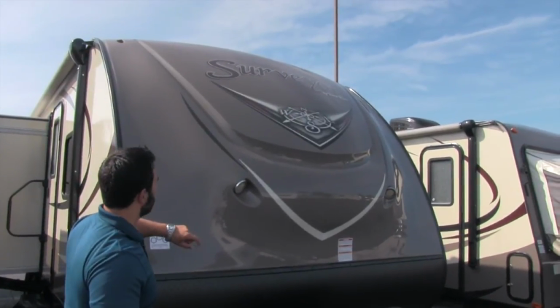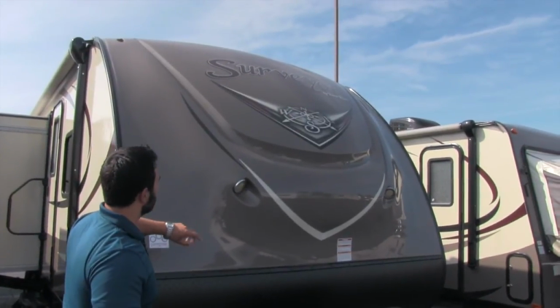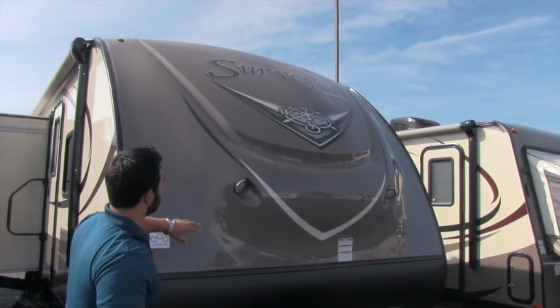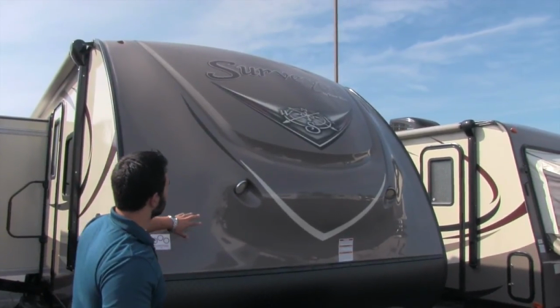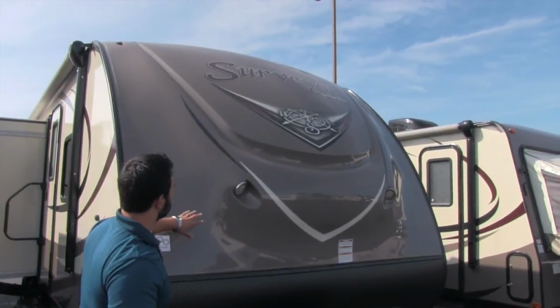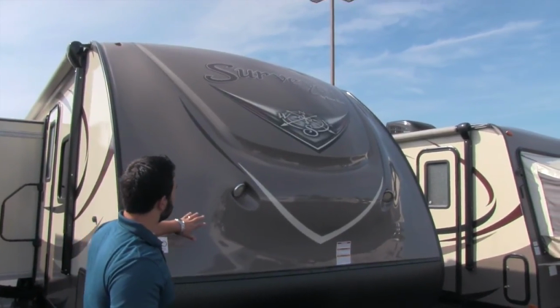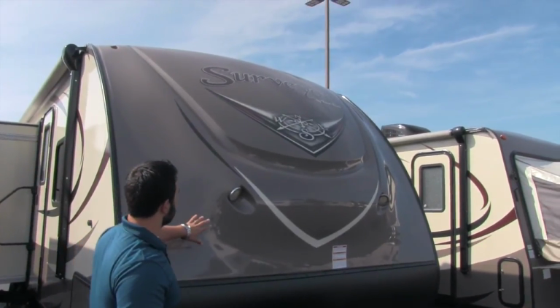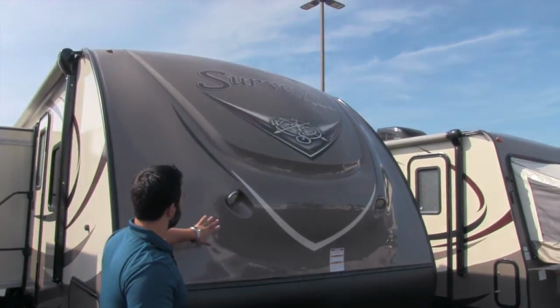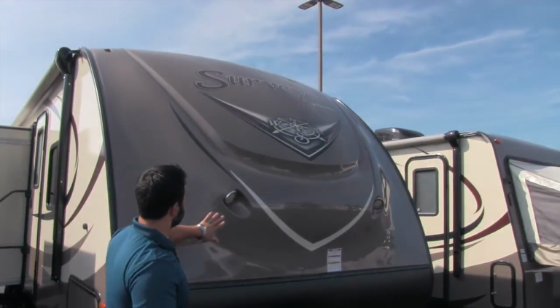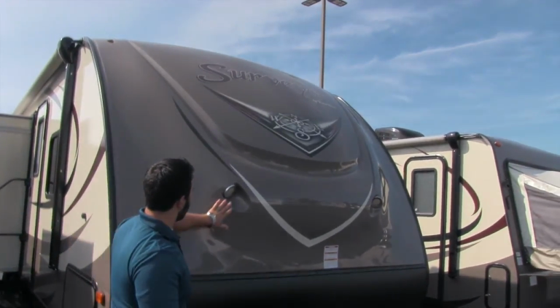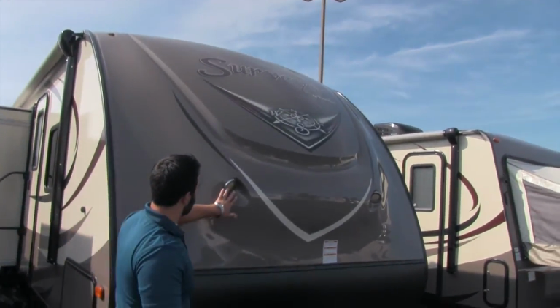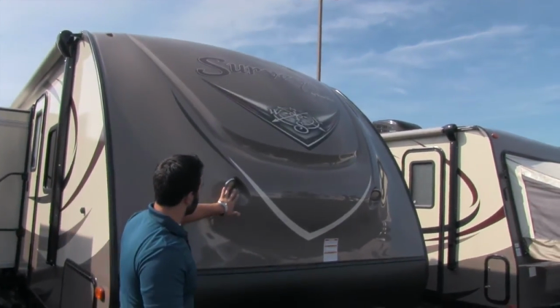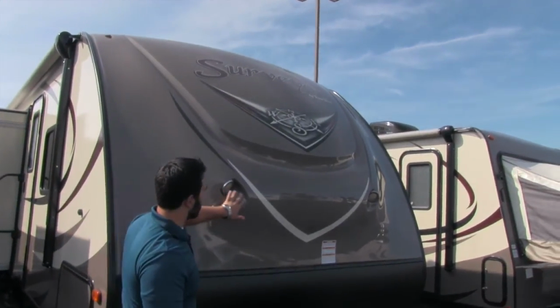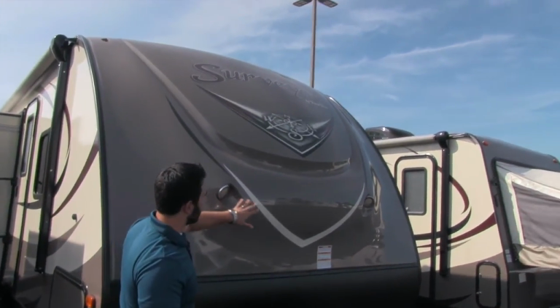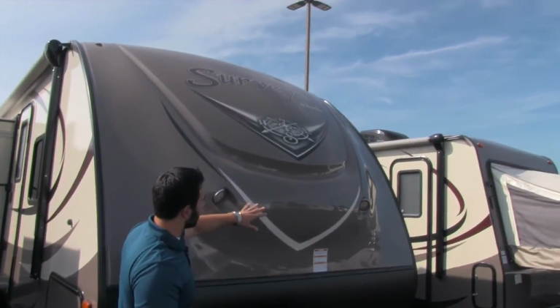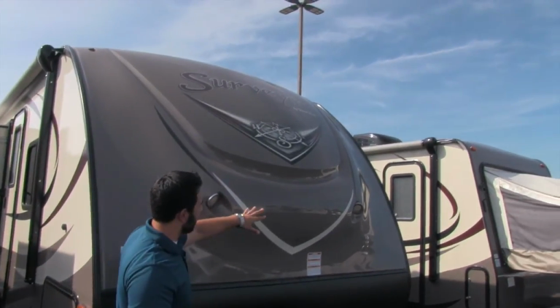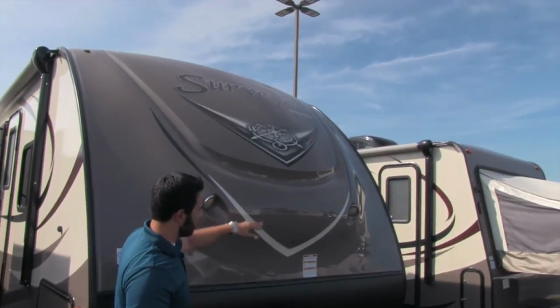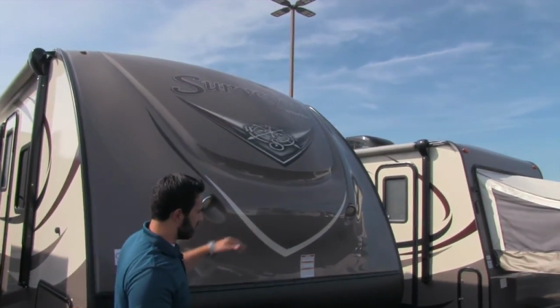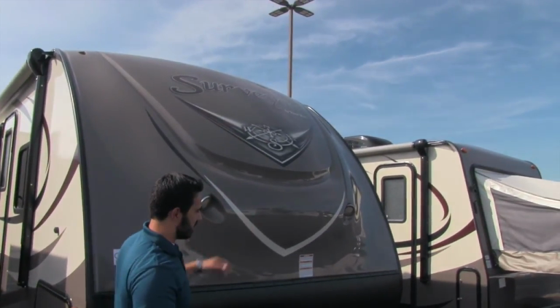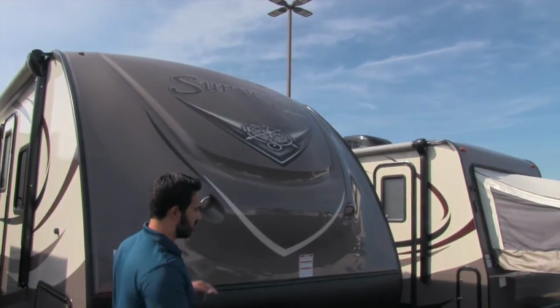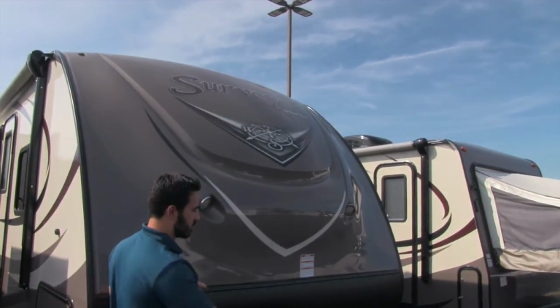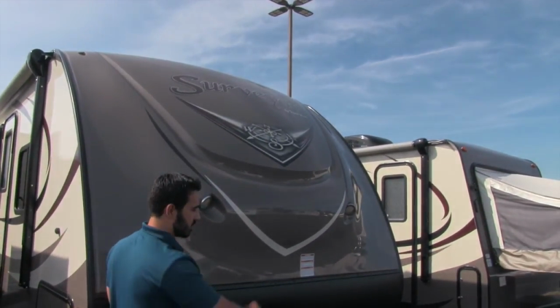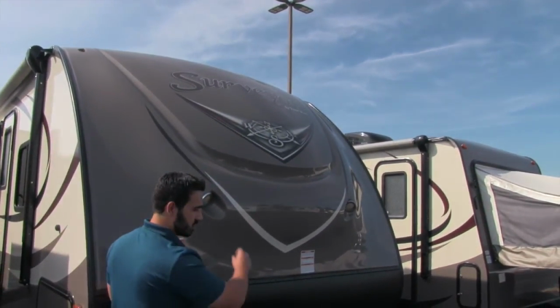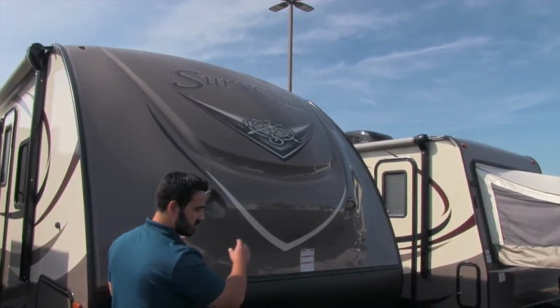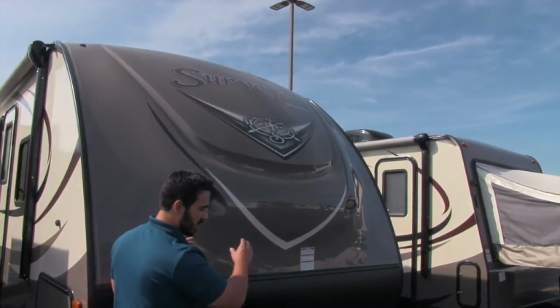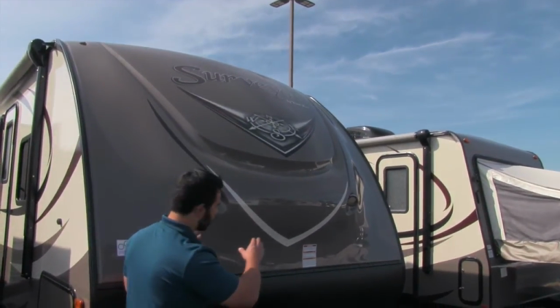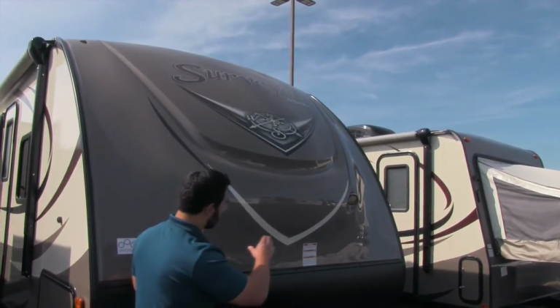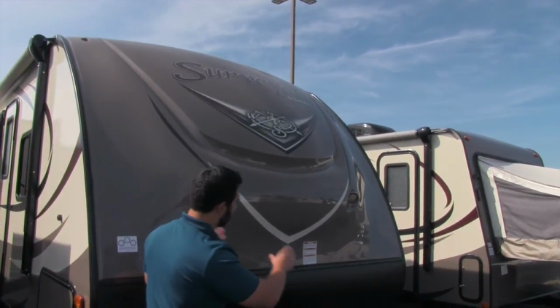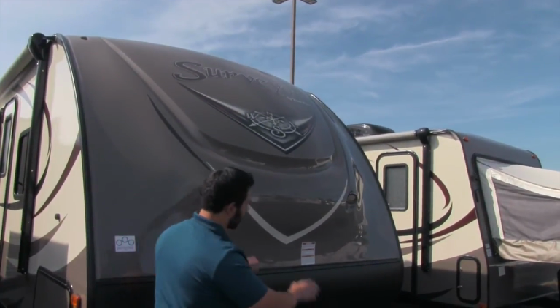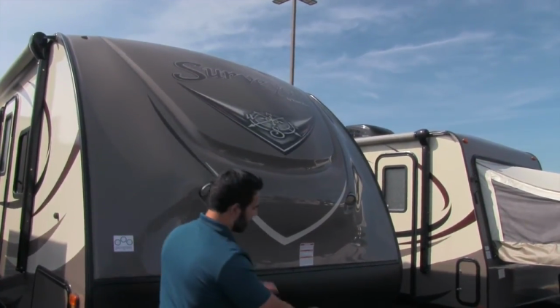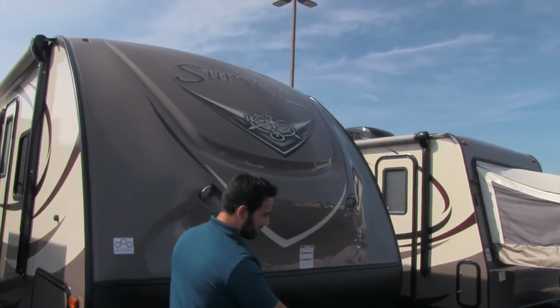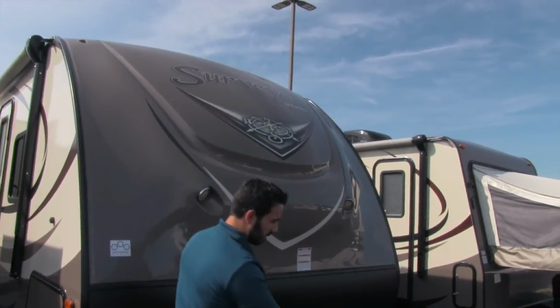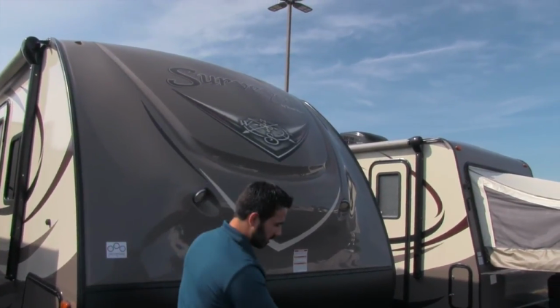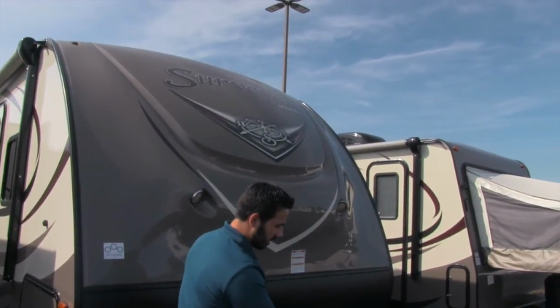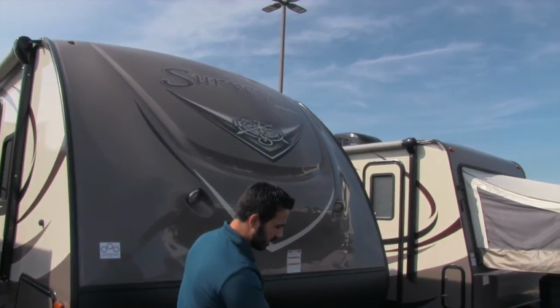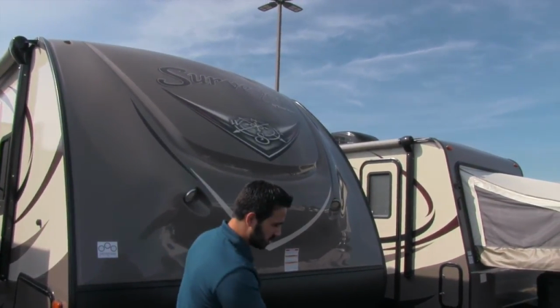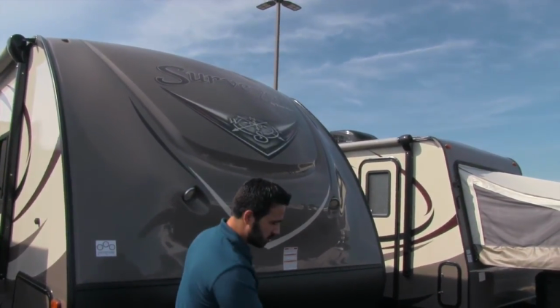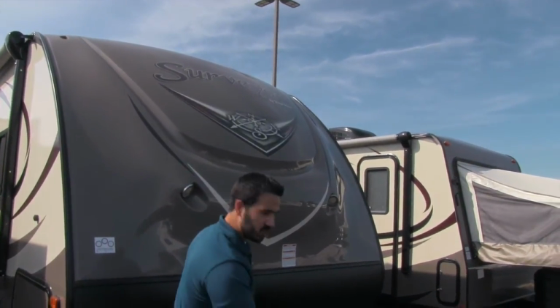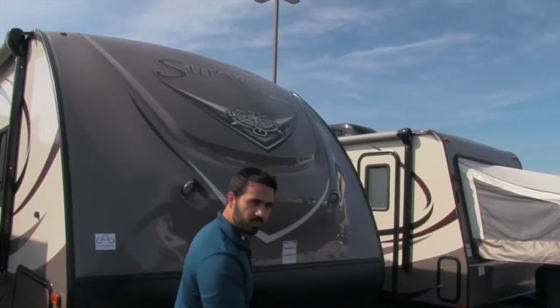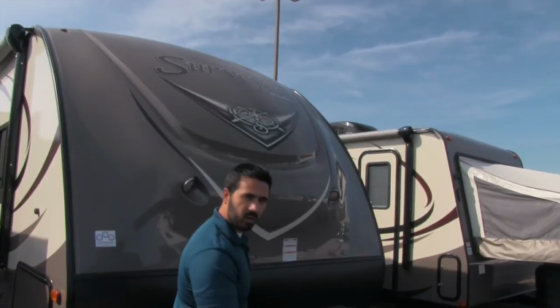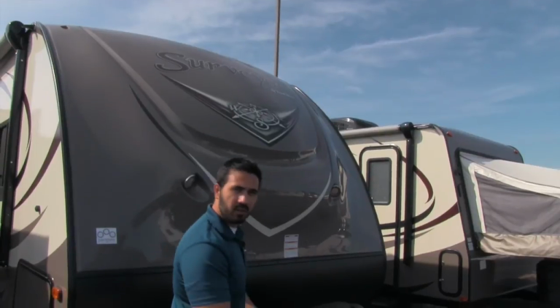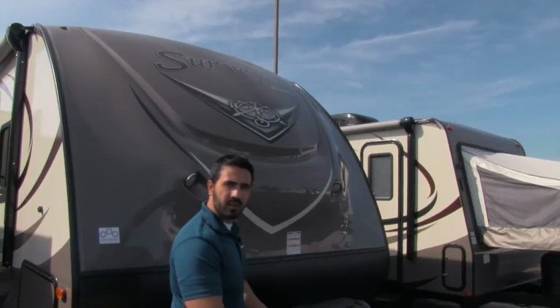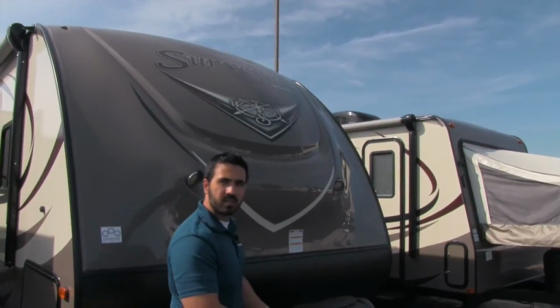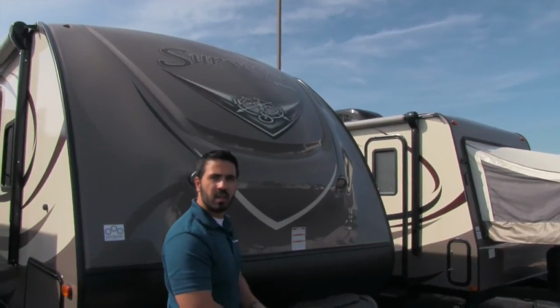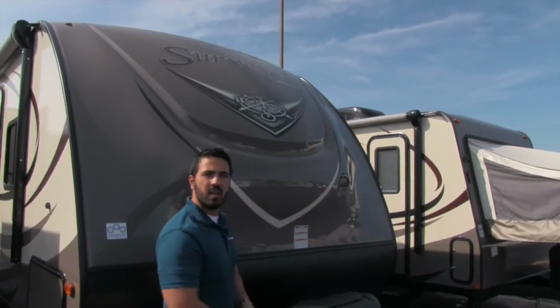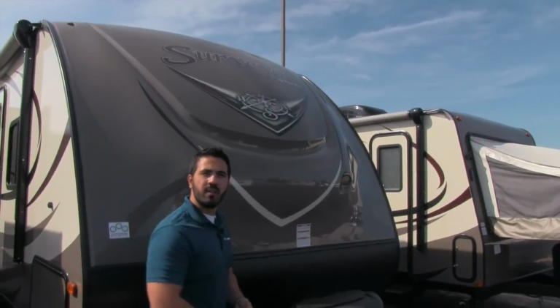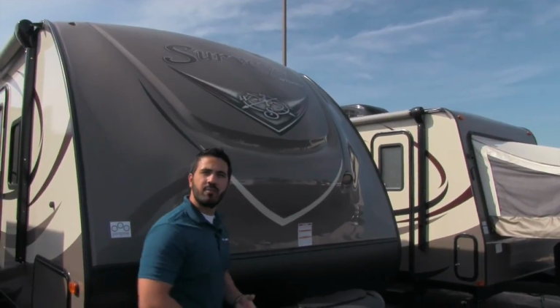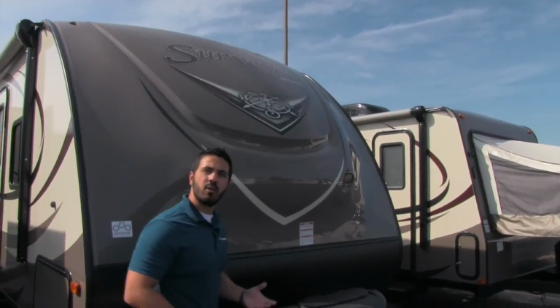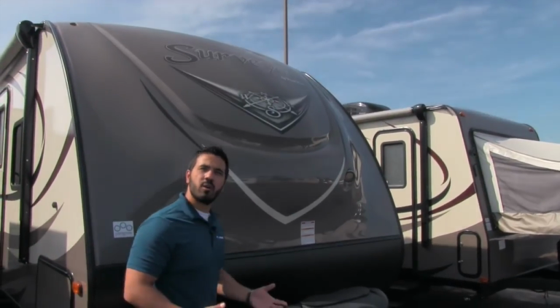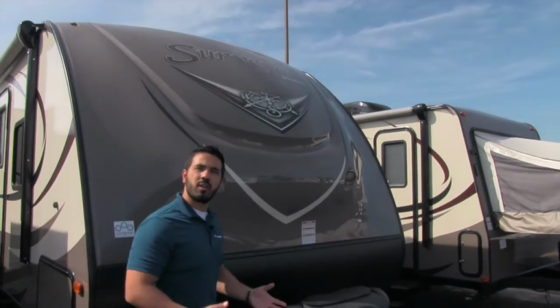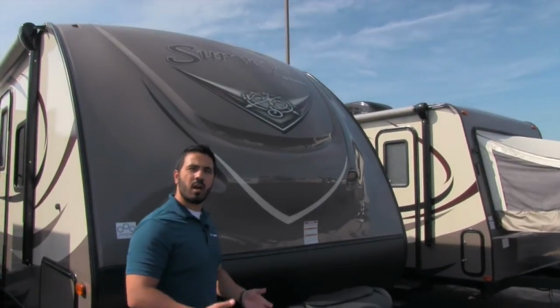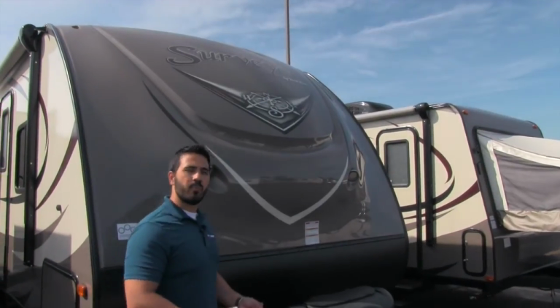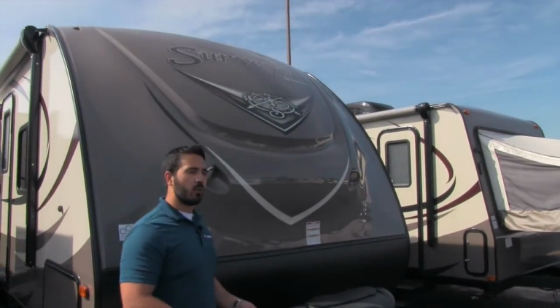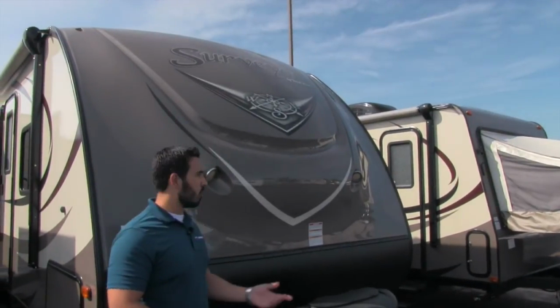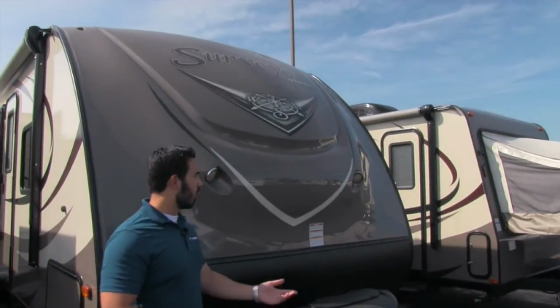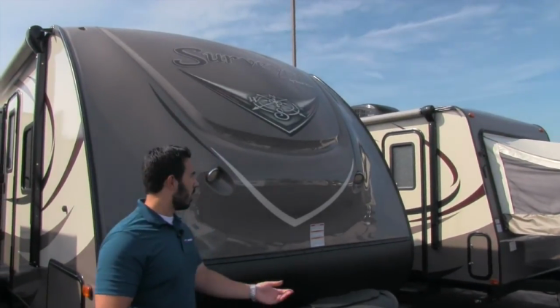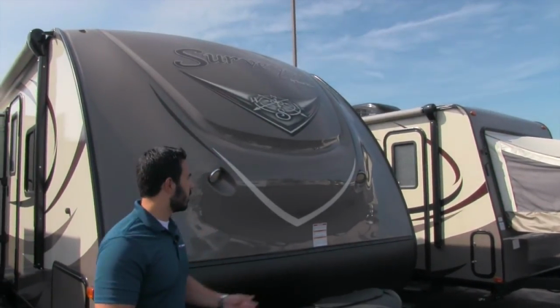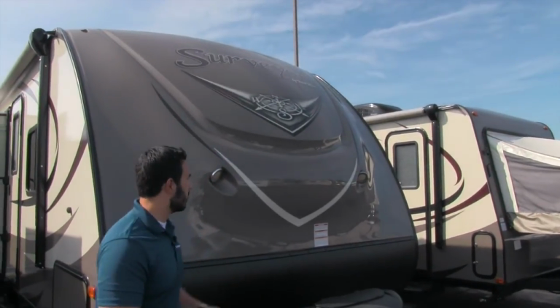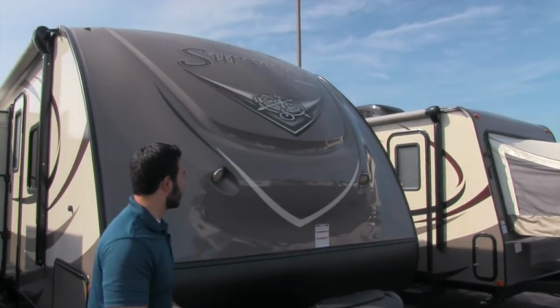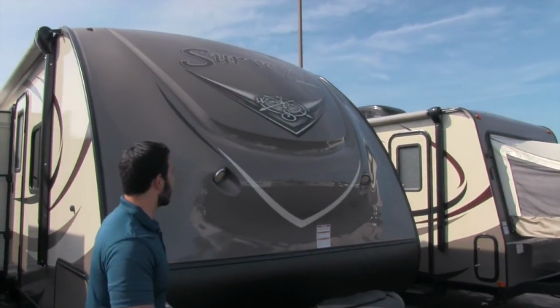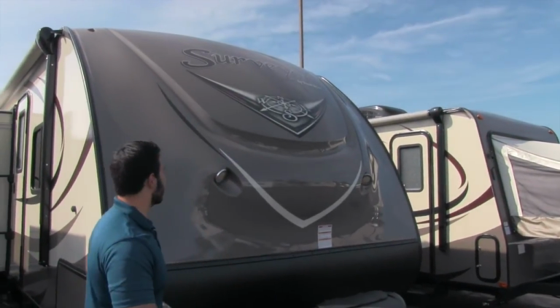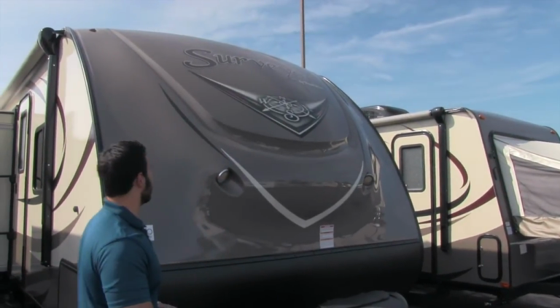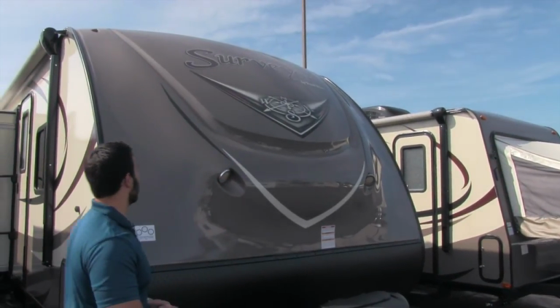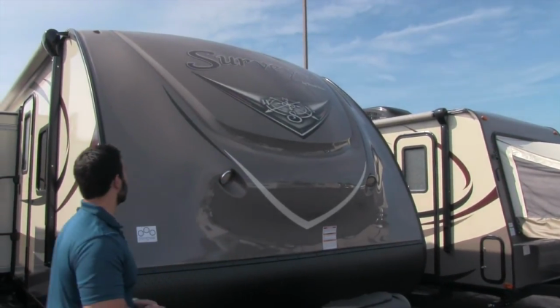You can see that you have a couple of lights here which are going to shine directly down on the hitch, which is perfect if you're hooking up or unhooking at night.